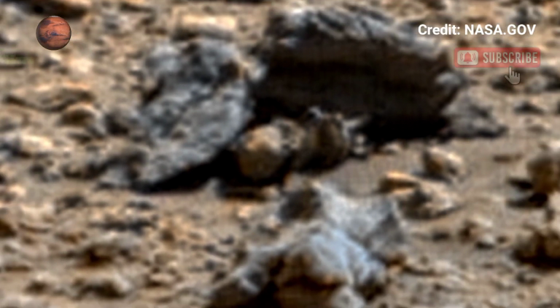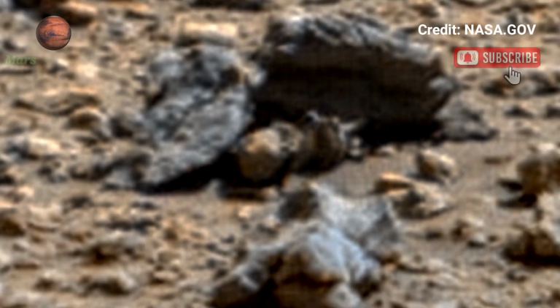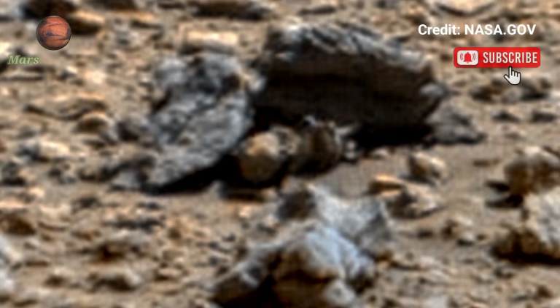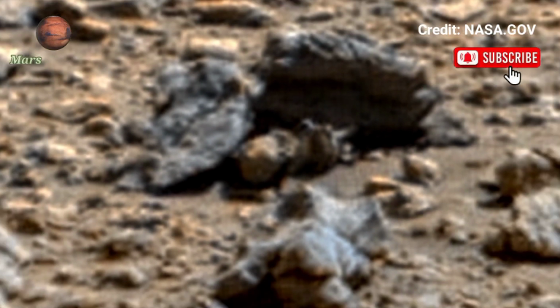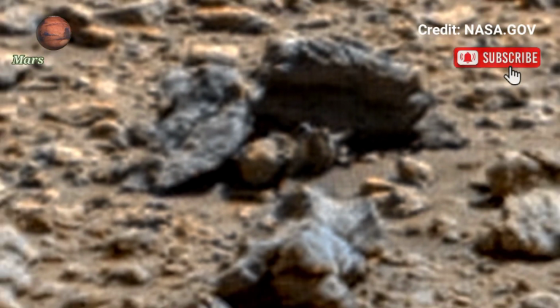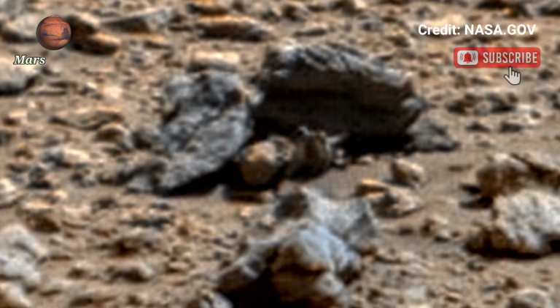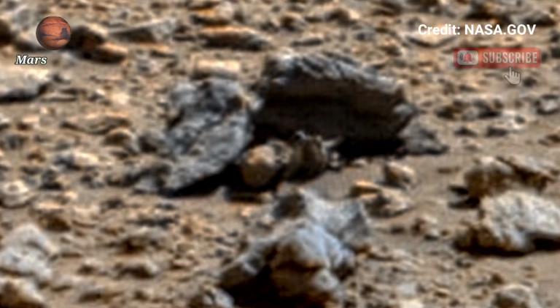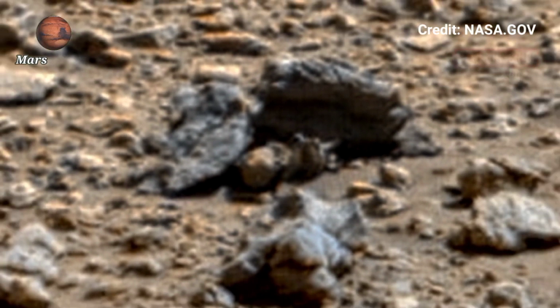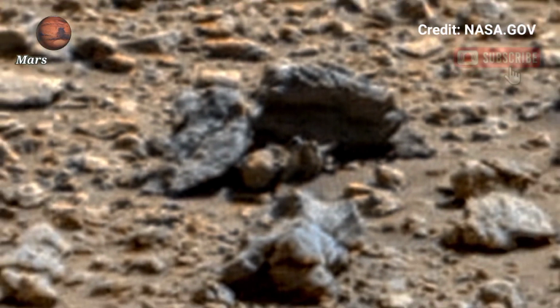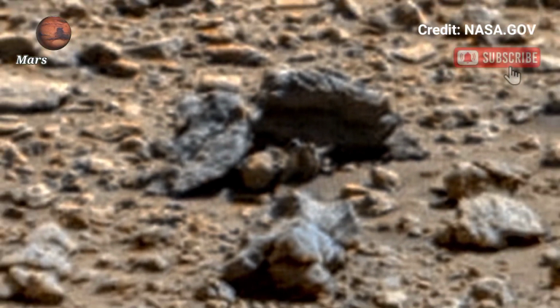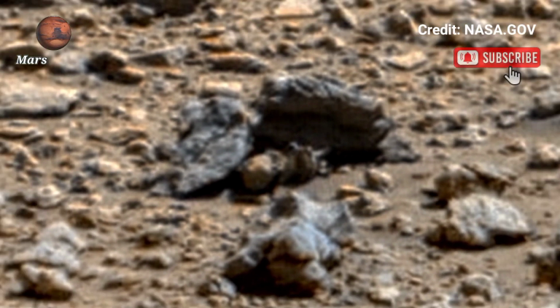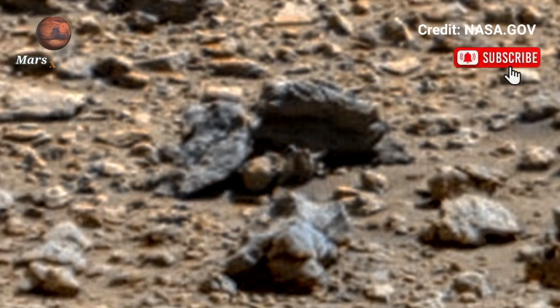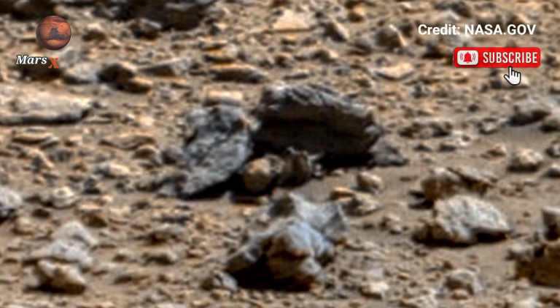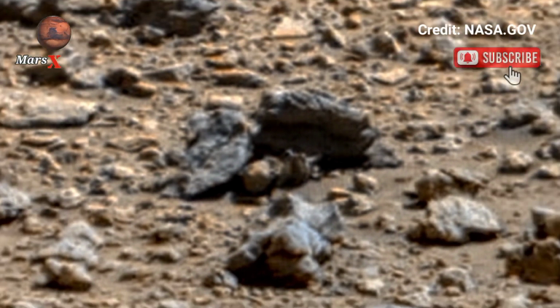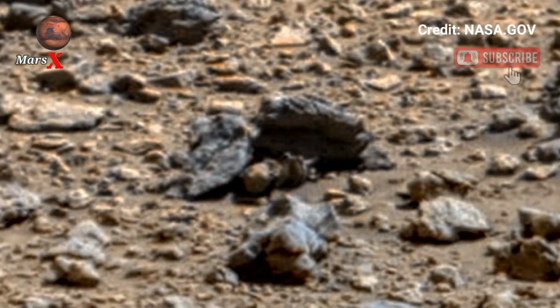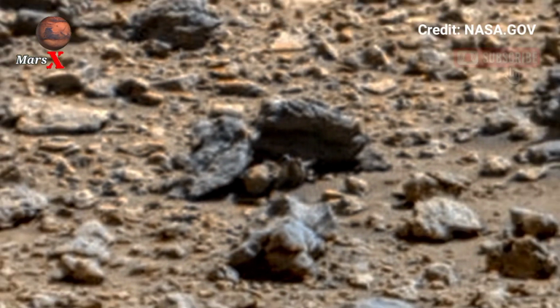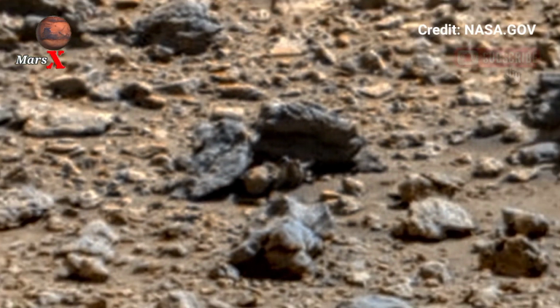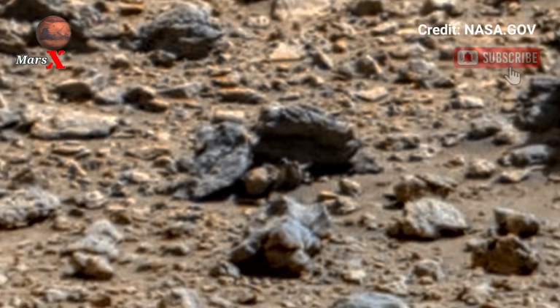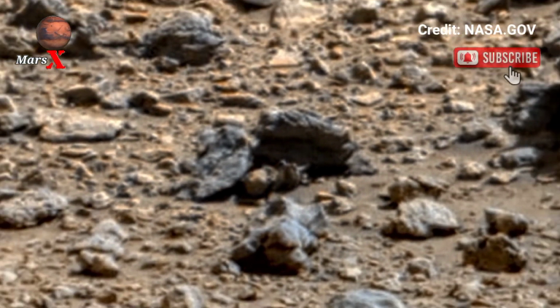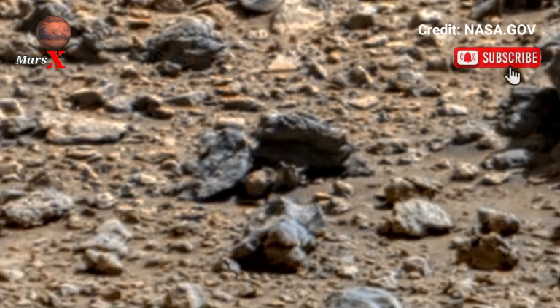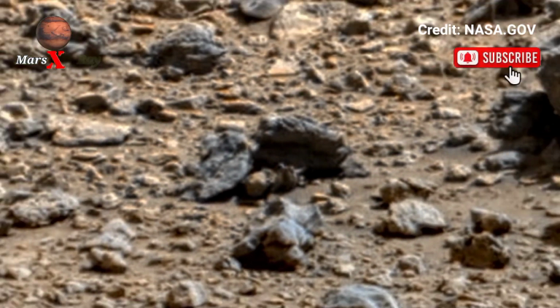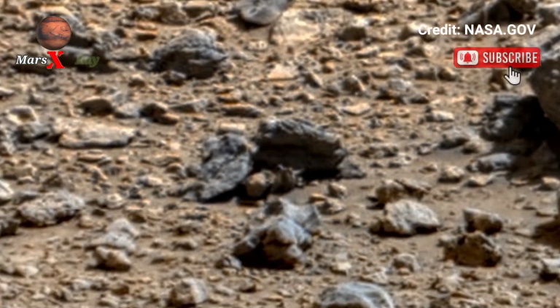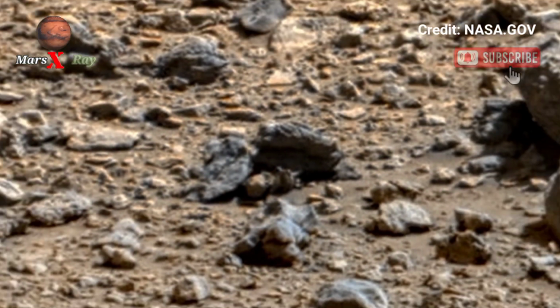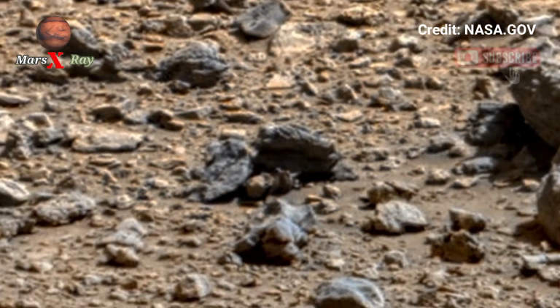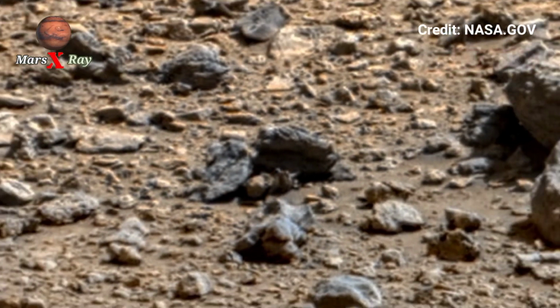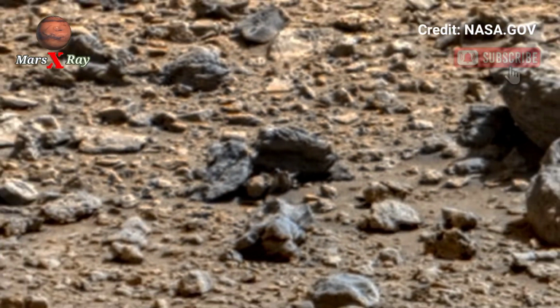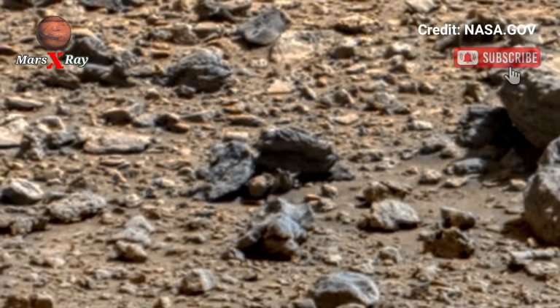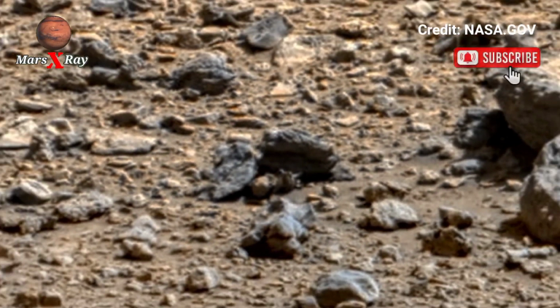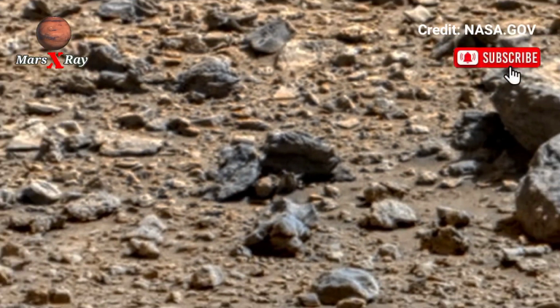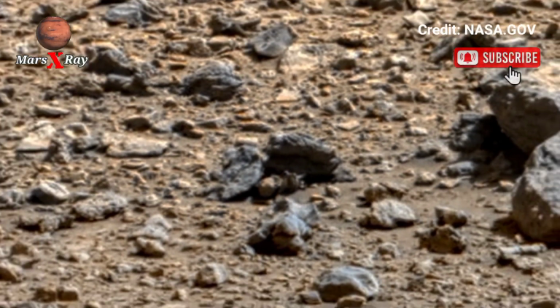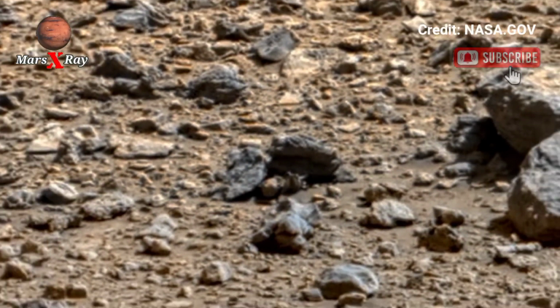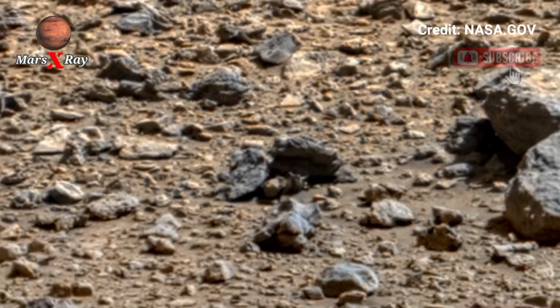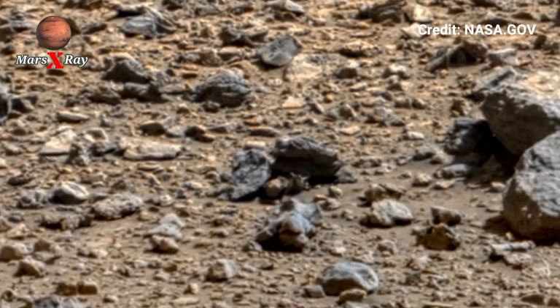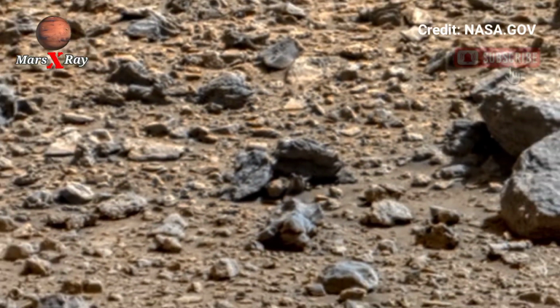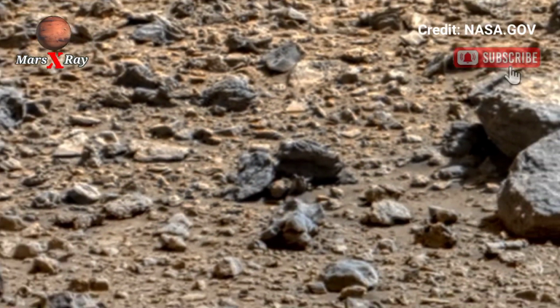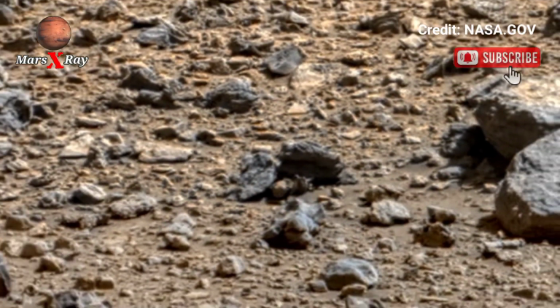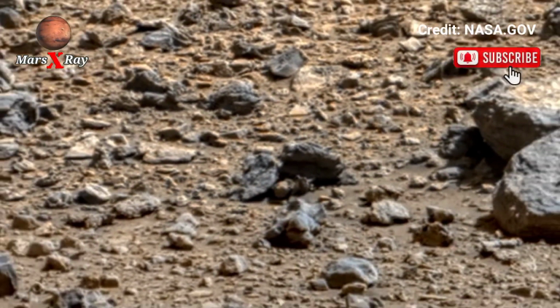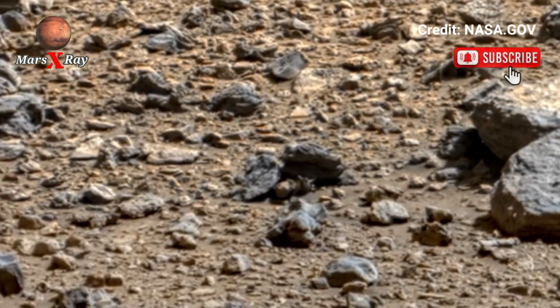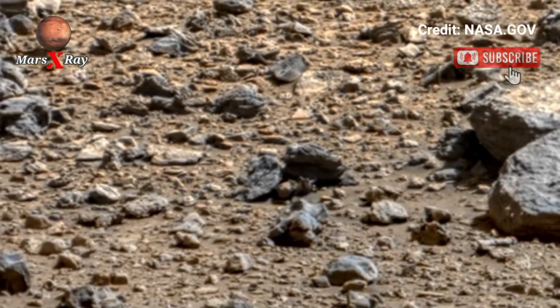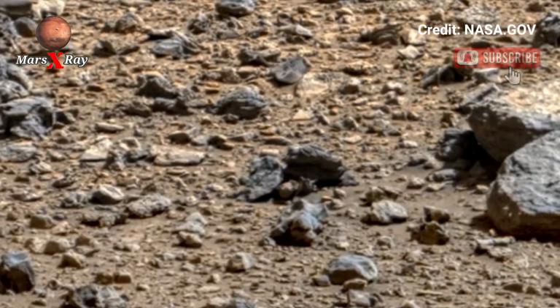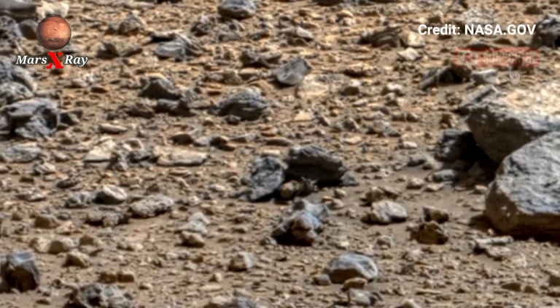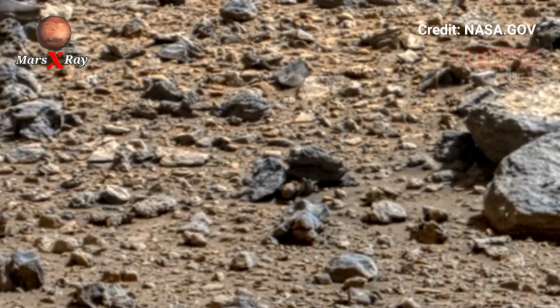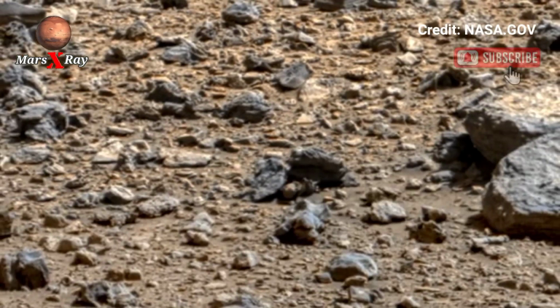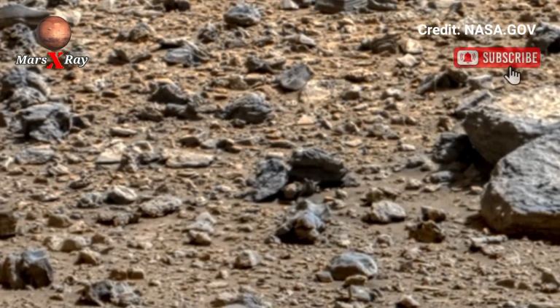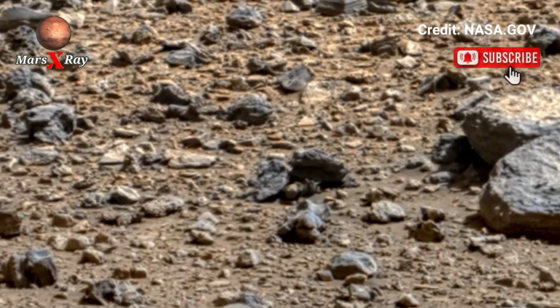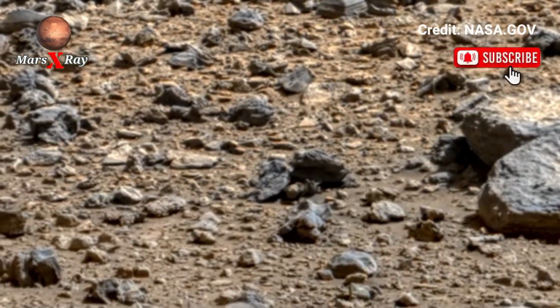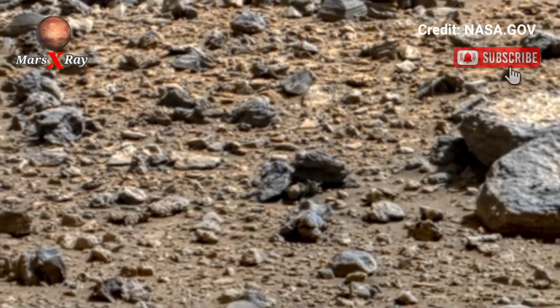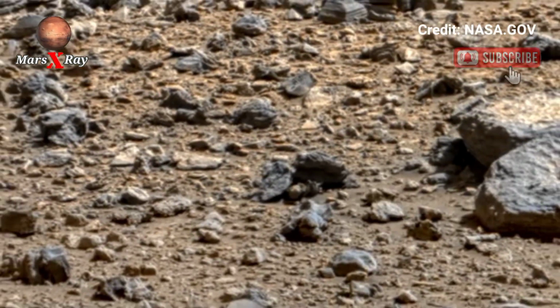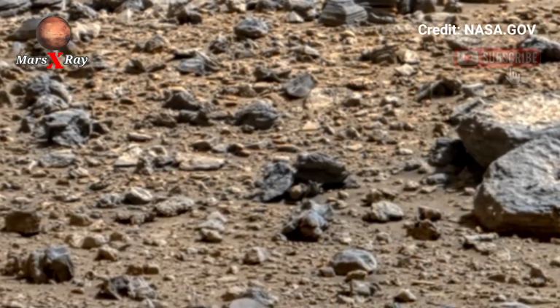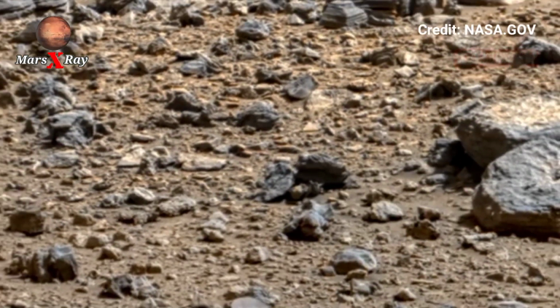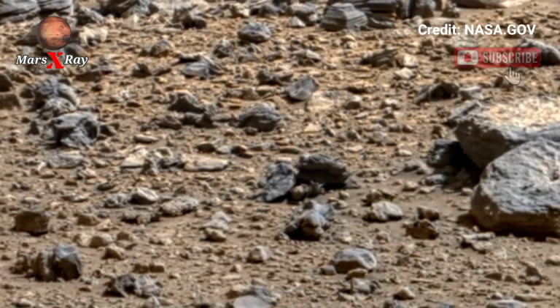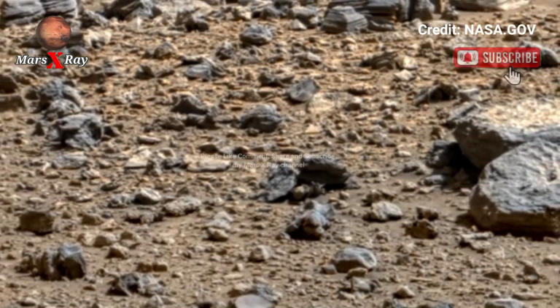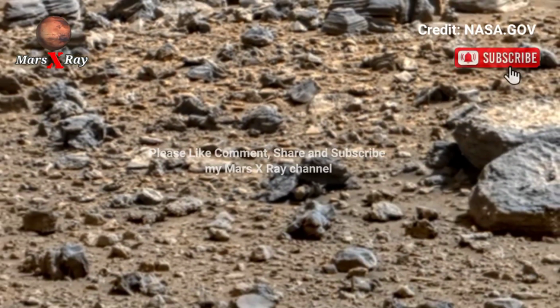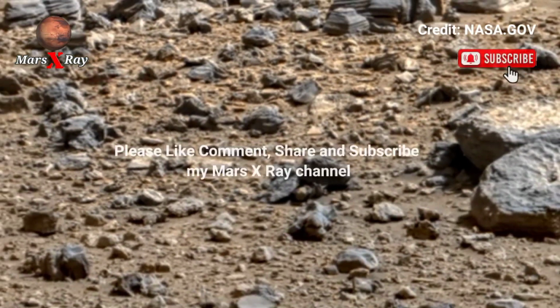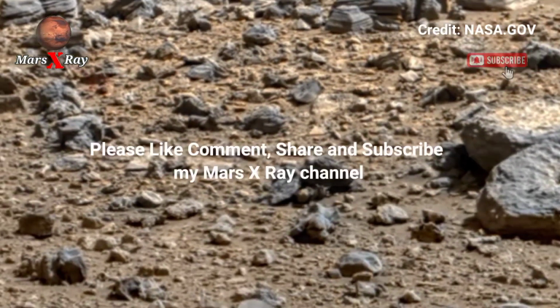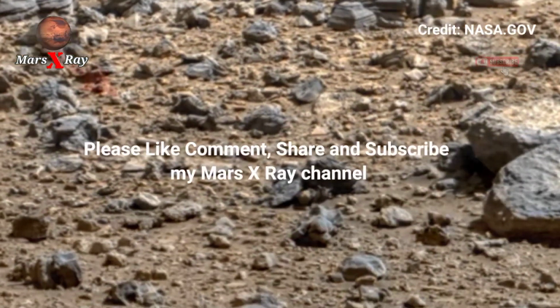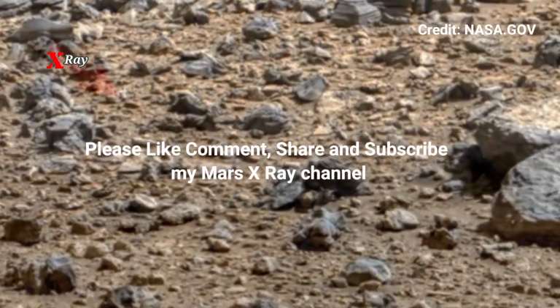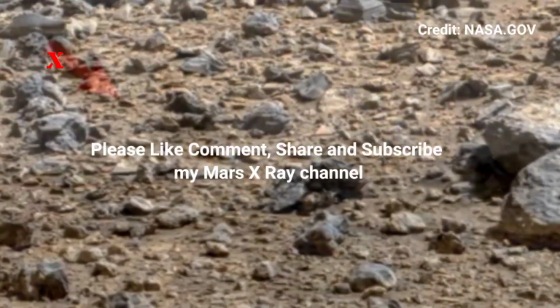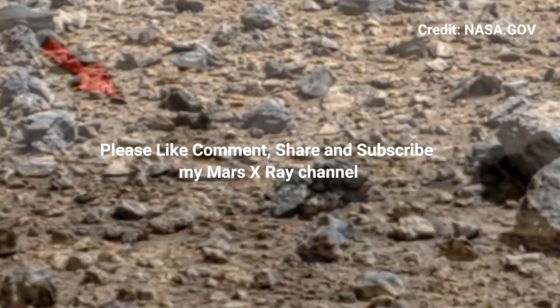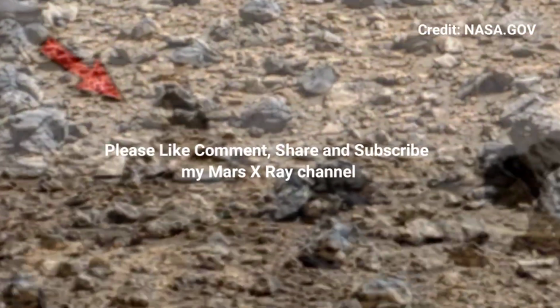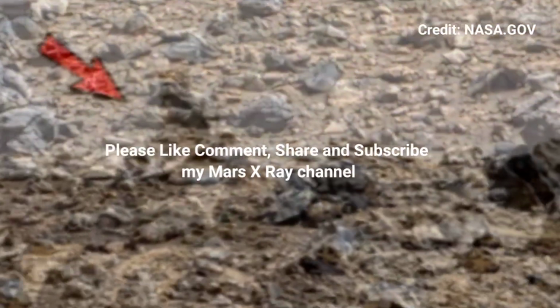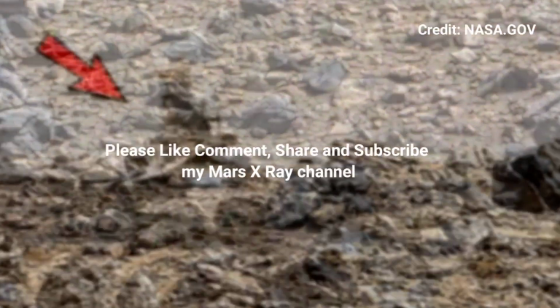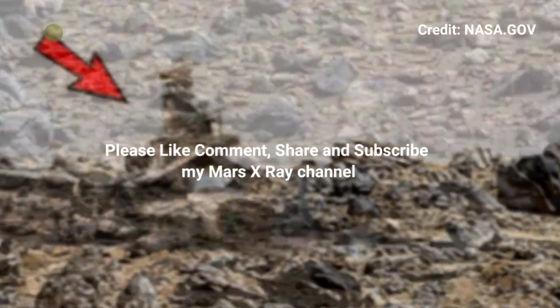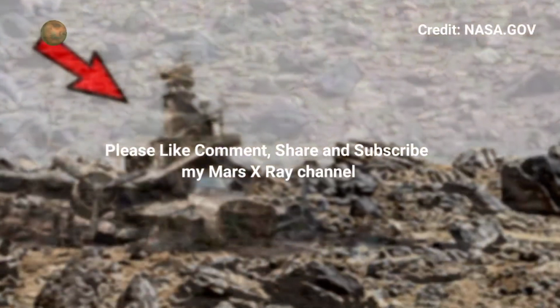Don't forget to like, share, and subscribe for more space updates. Thanks for watching!